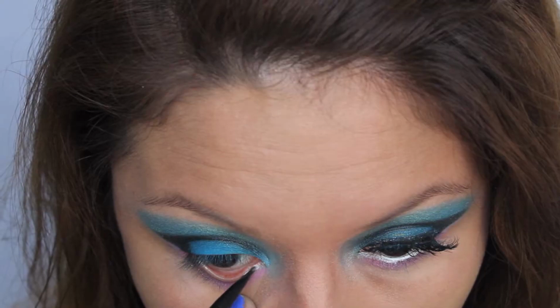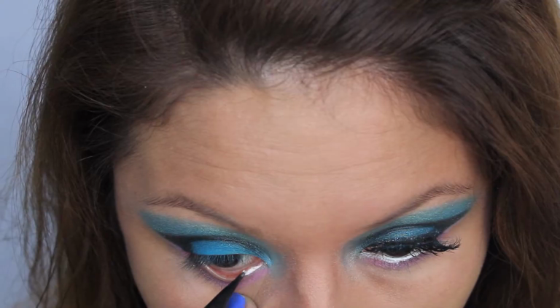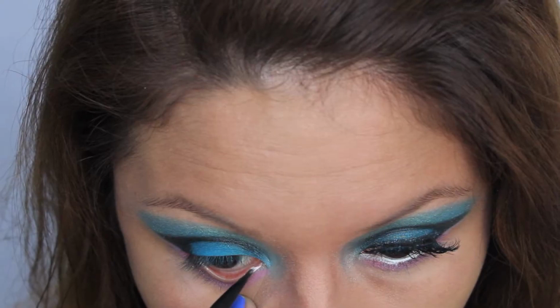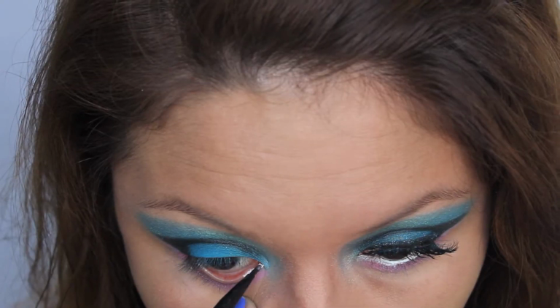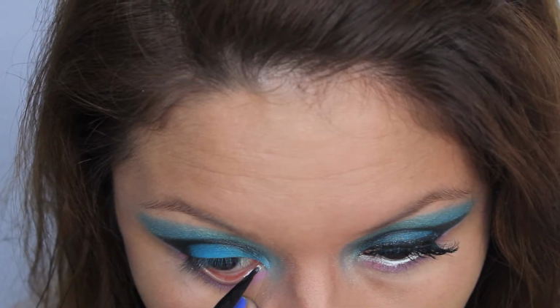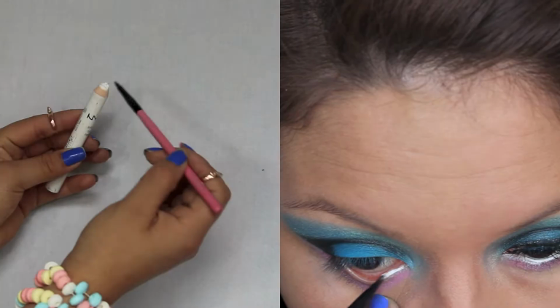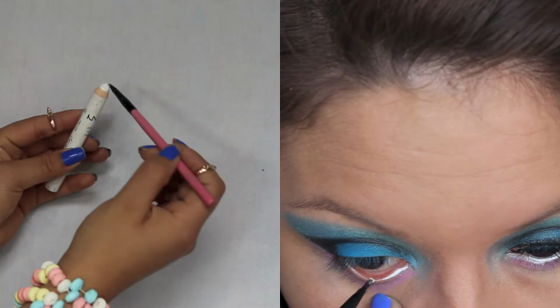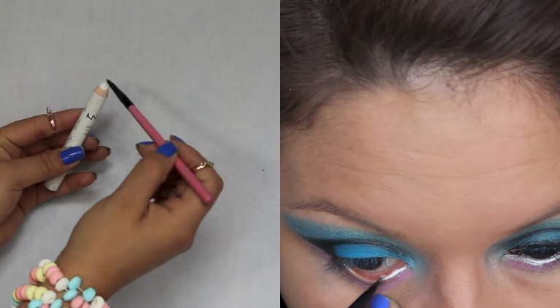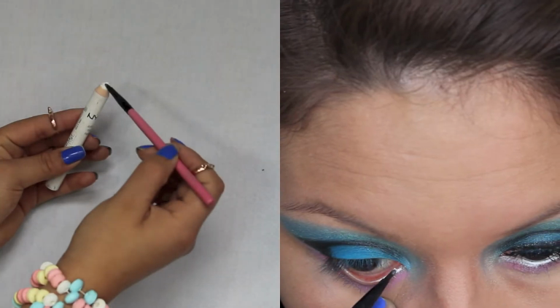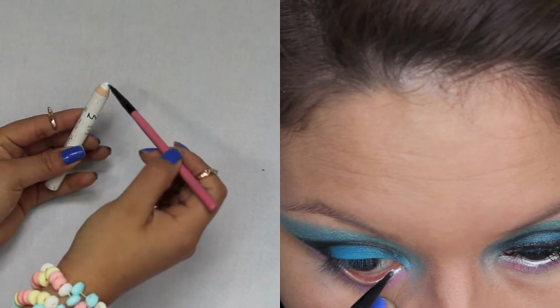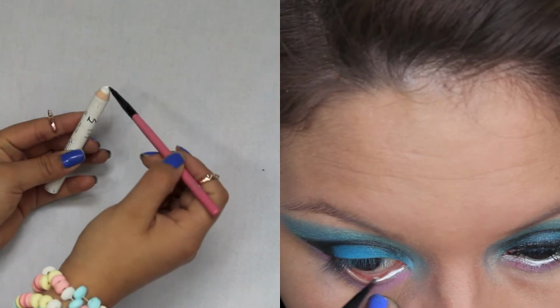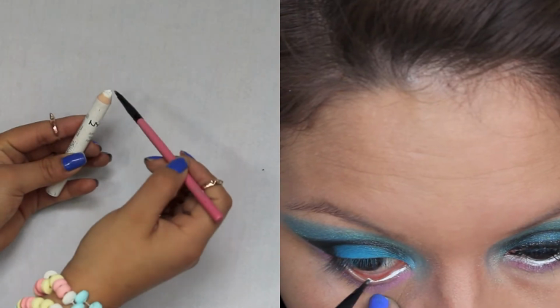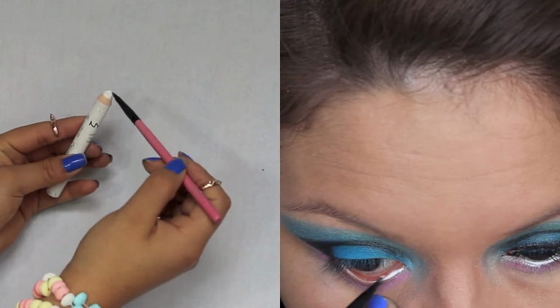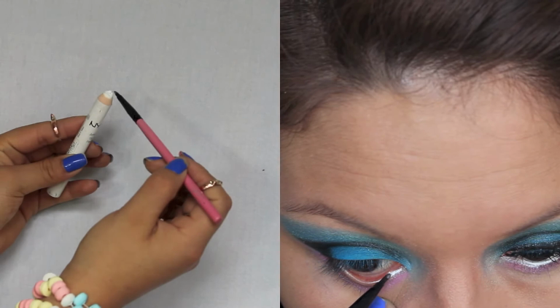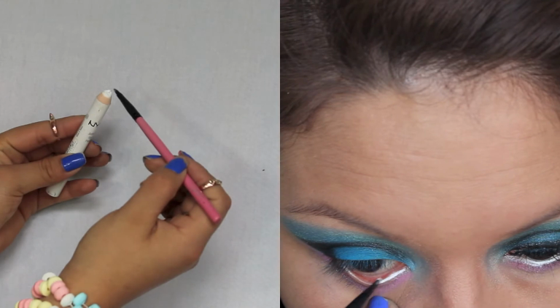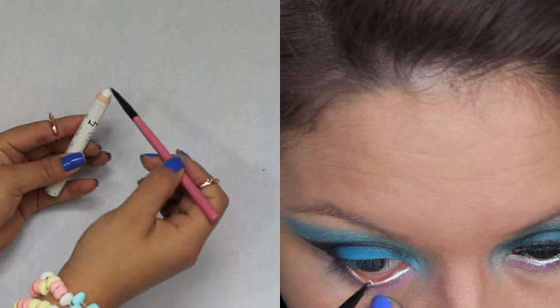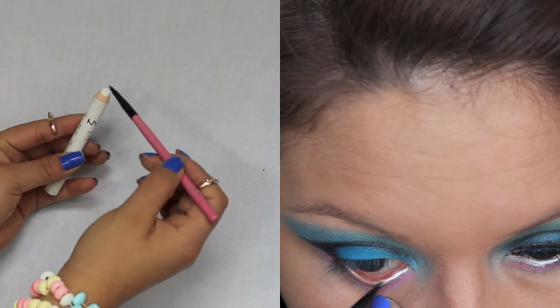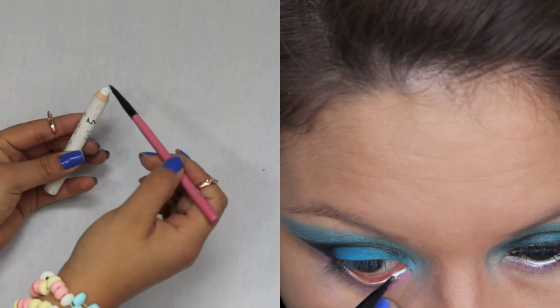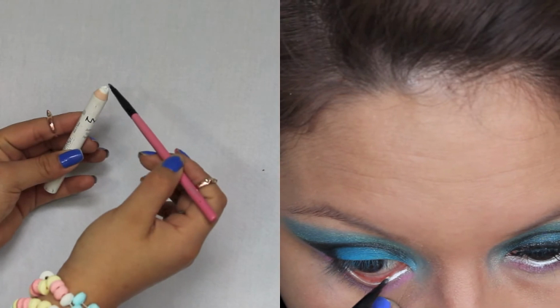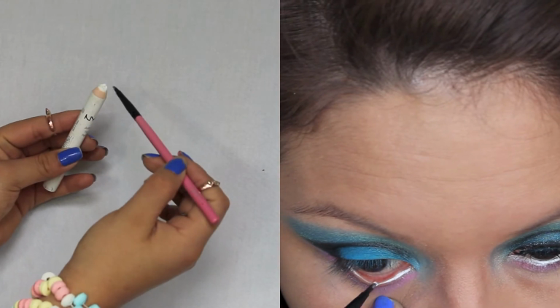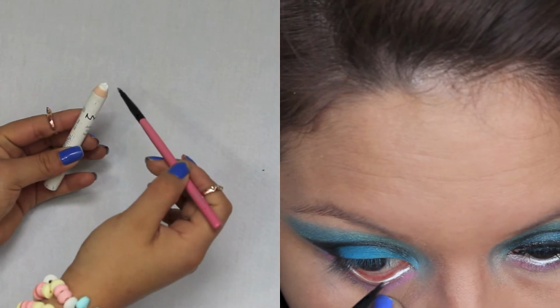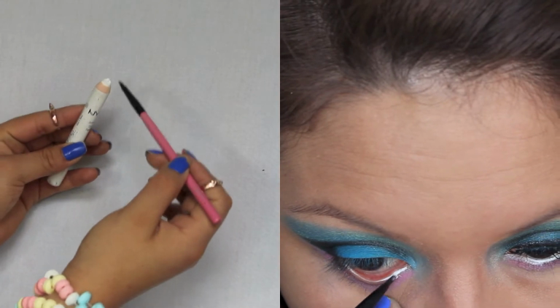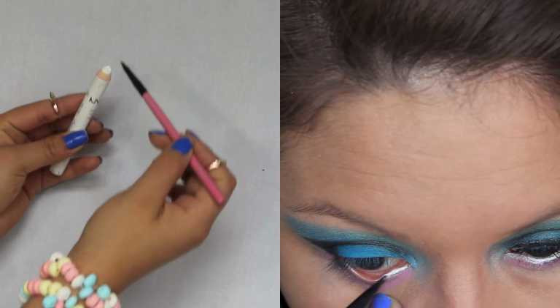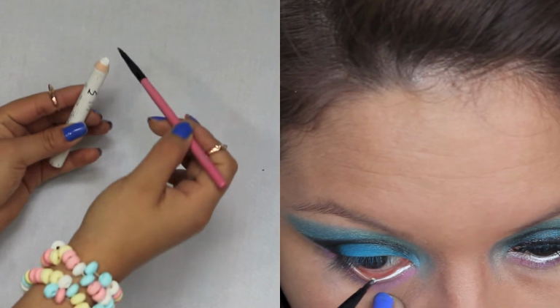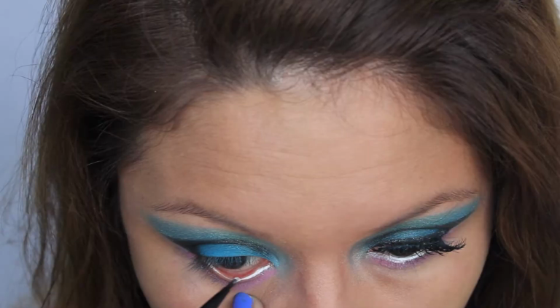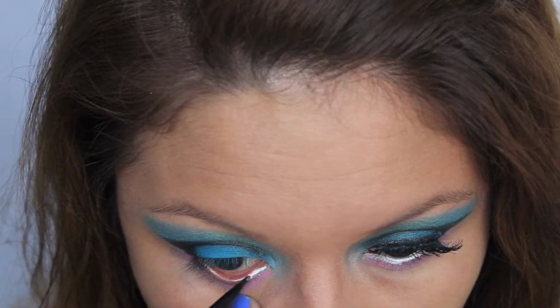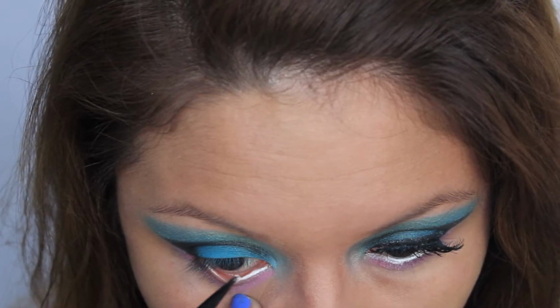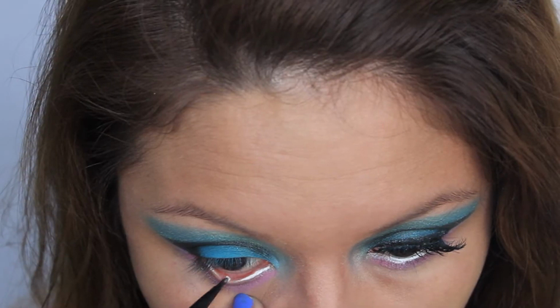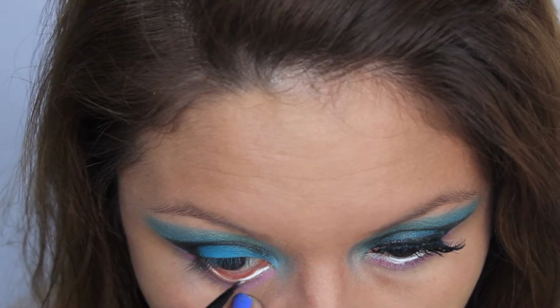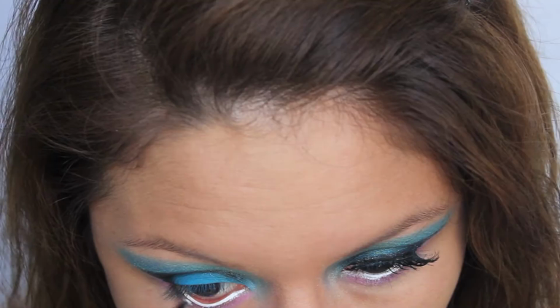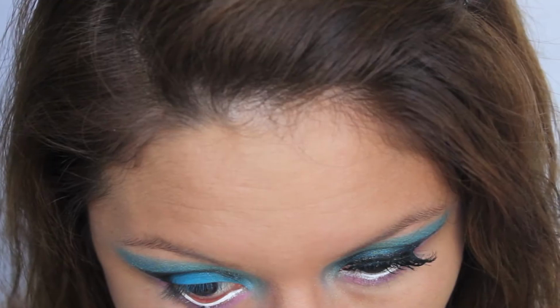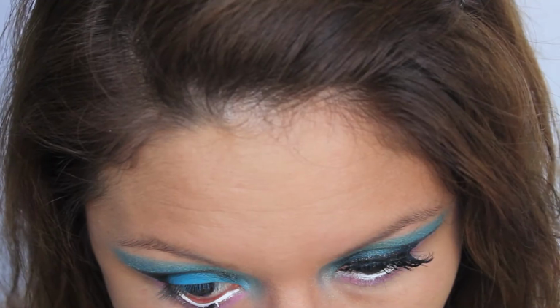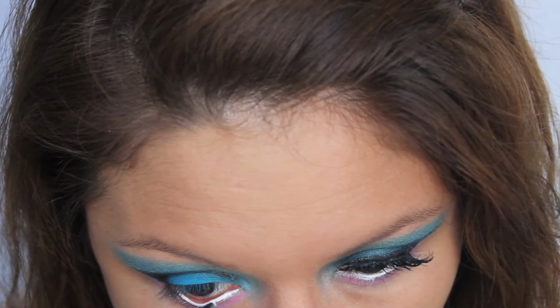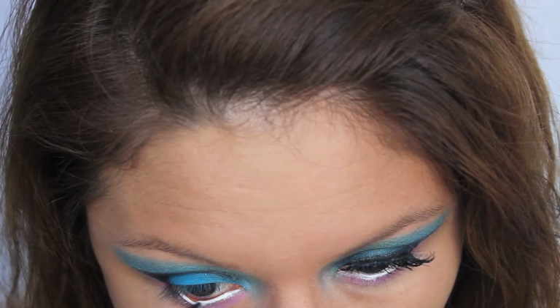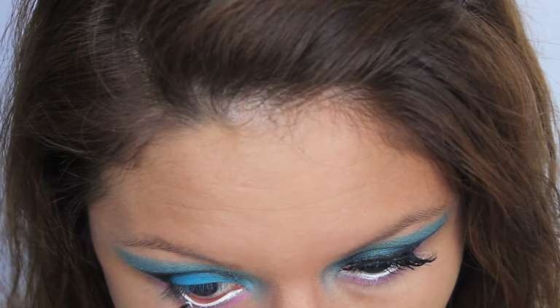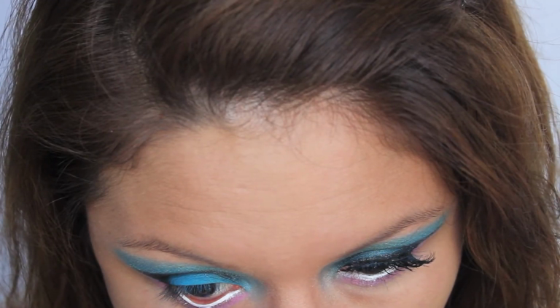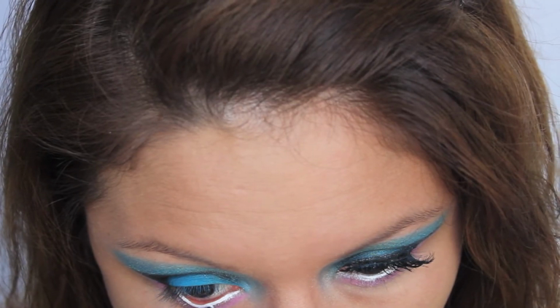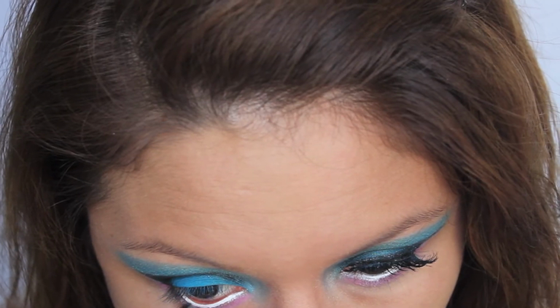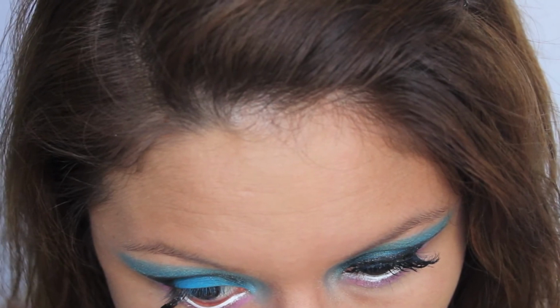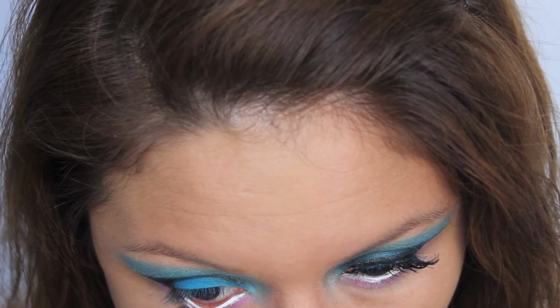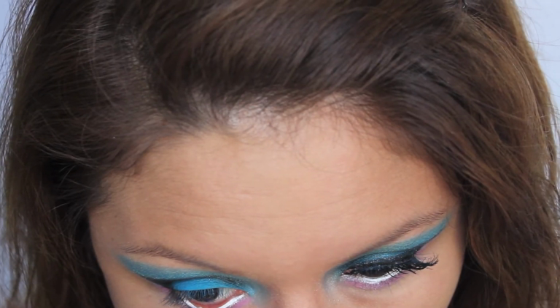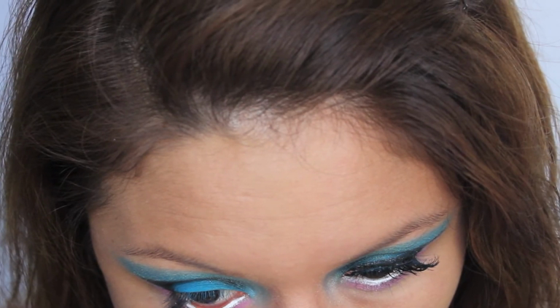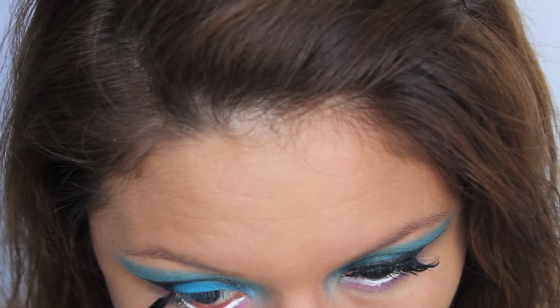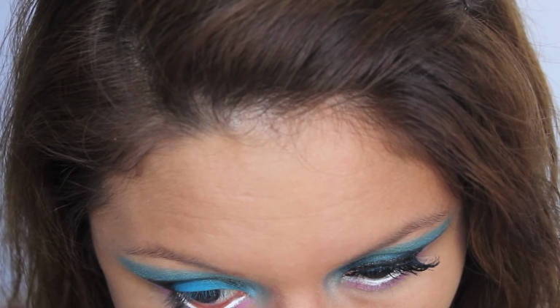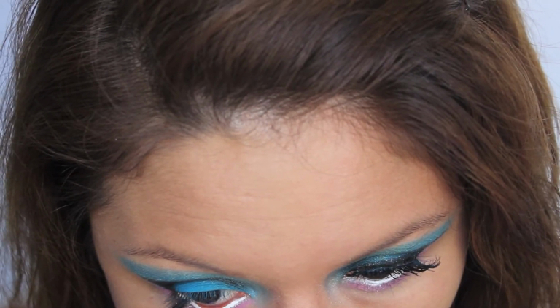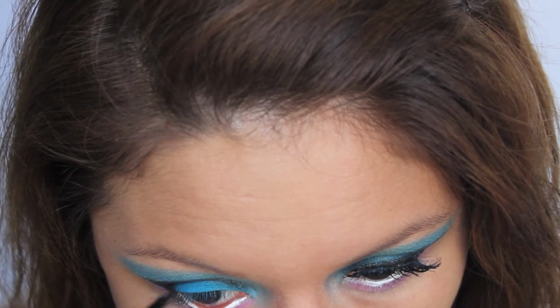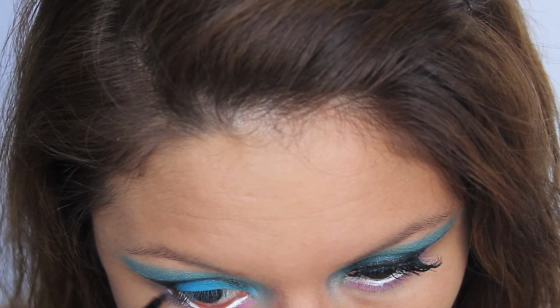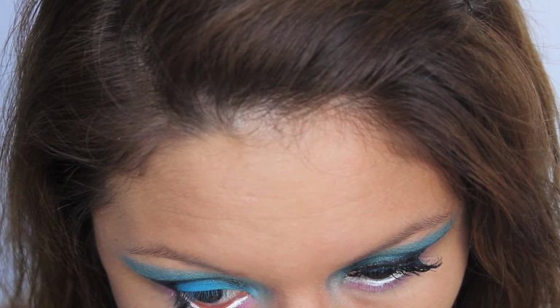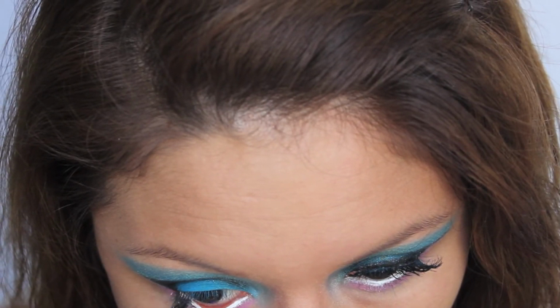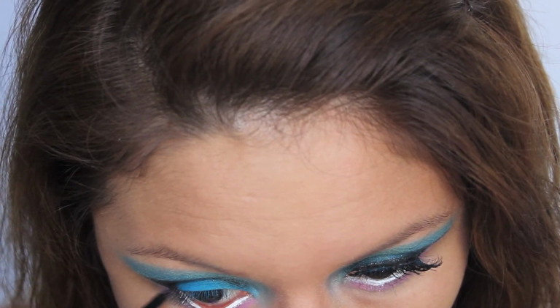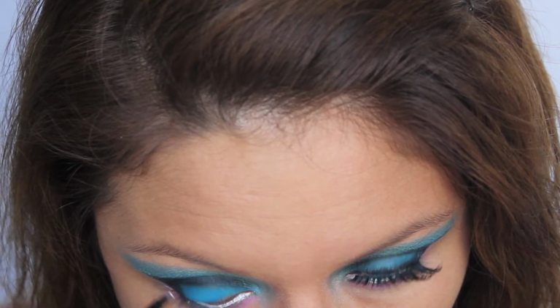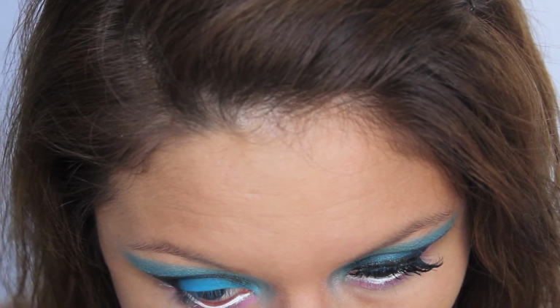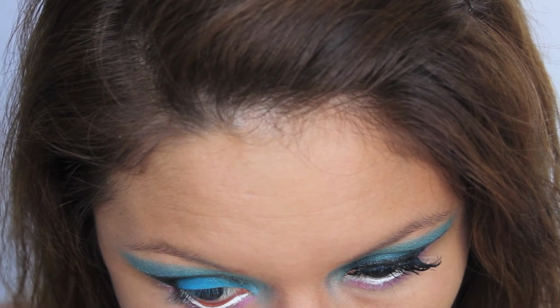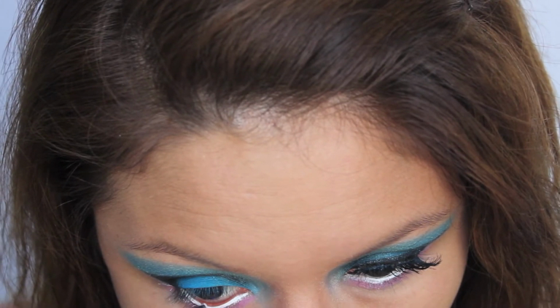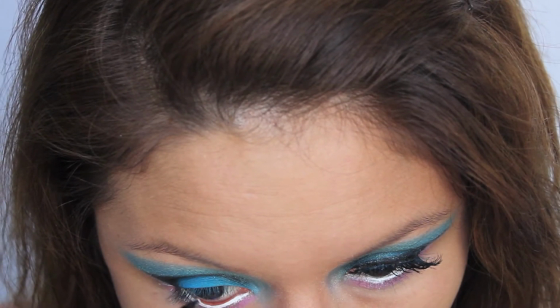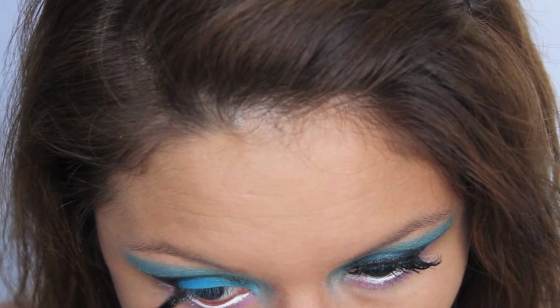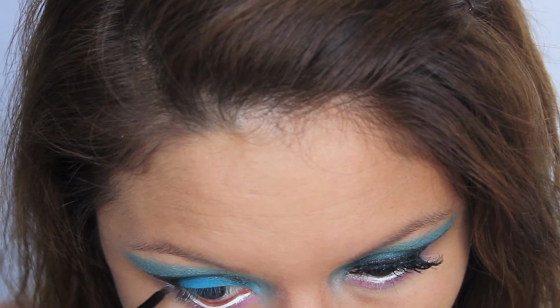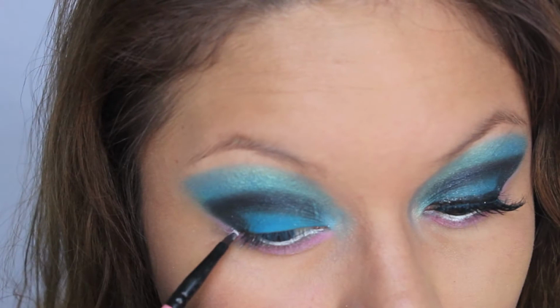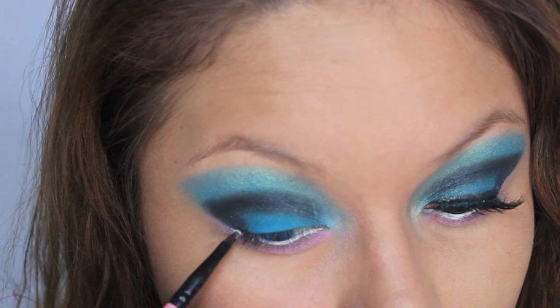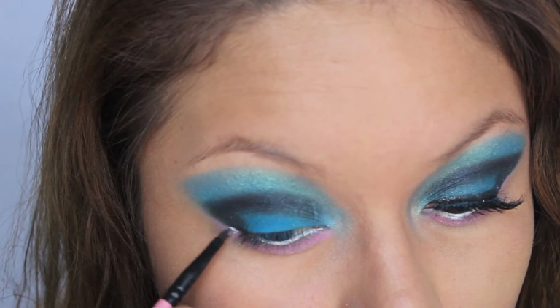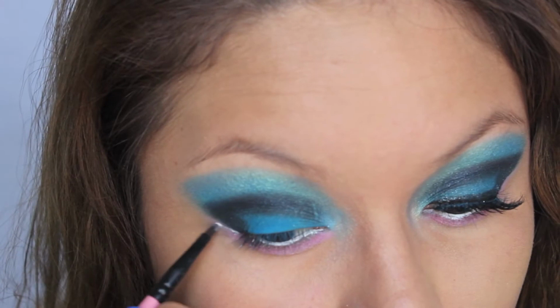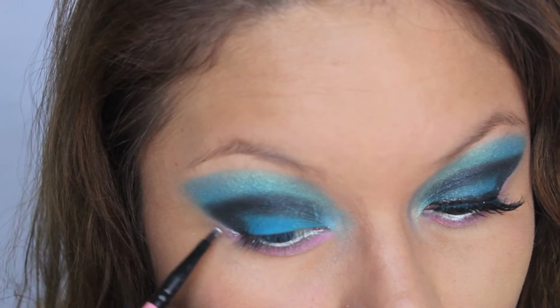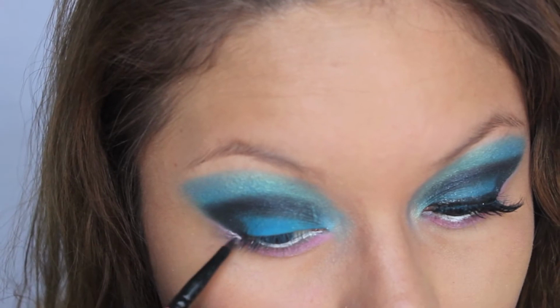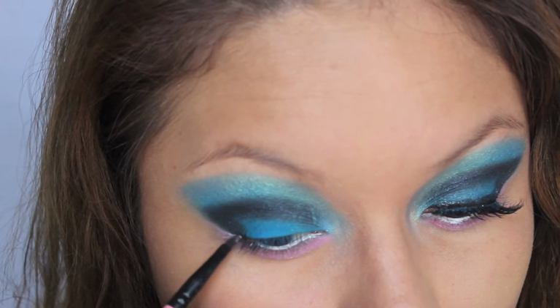Now taking my favorite jumbo pencil in Milk, I'm going to place that in my waterline and with a pencil brush, I'm going to wing it out at the end.